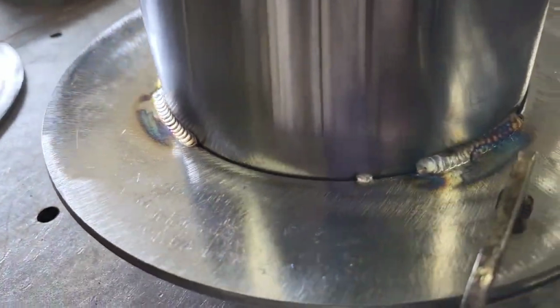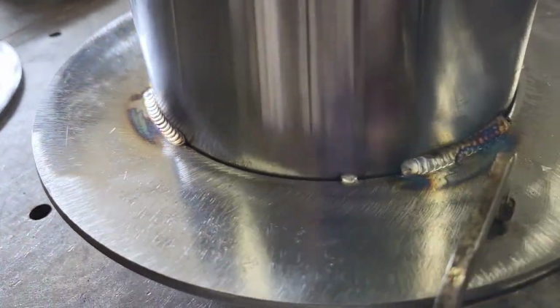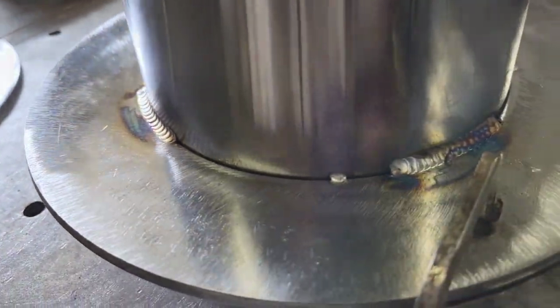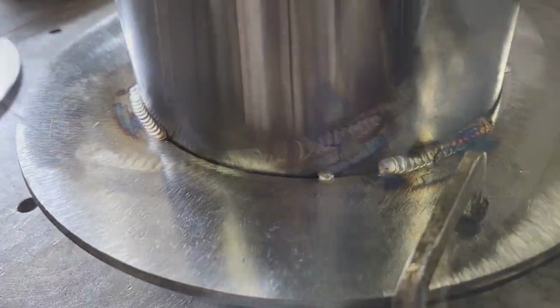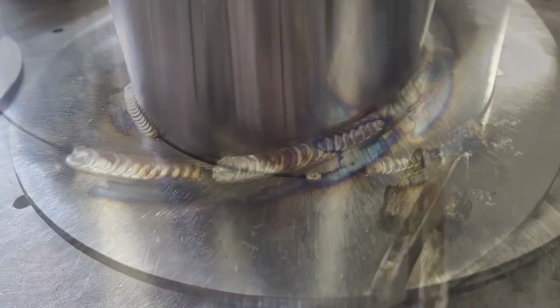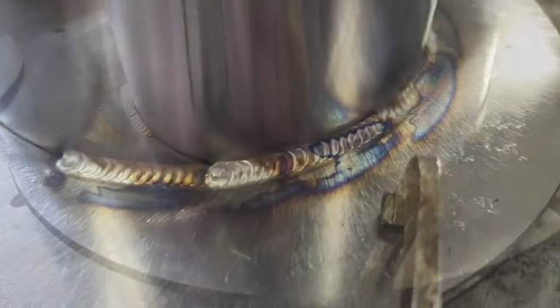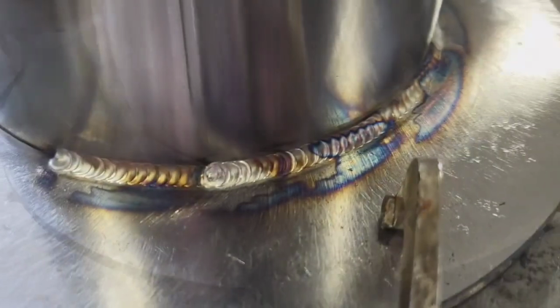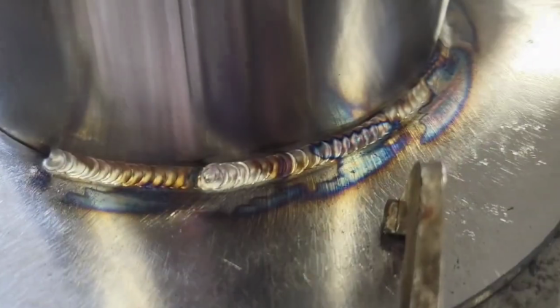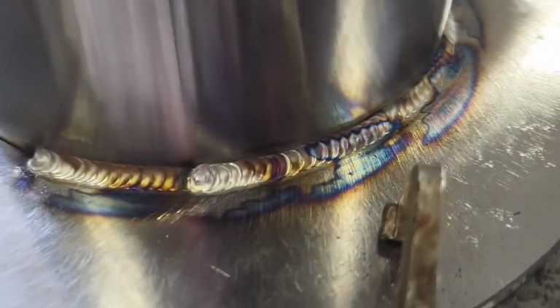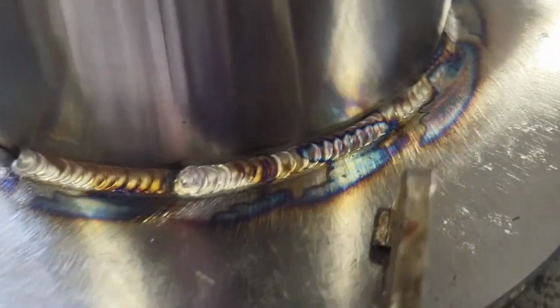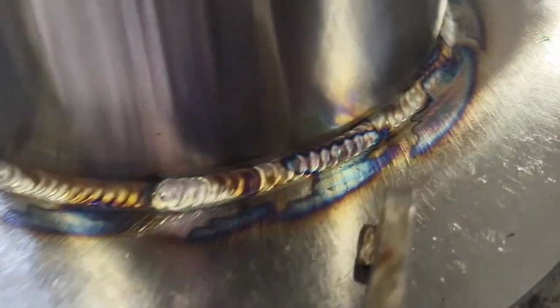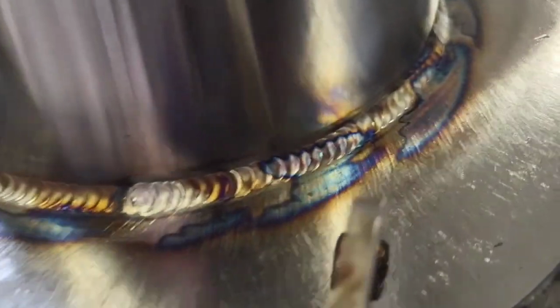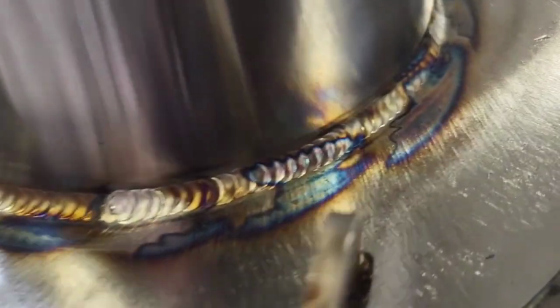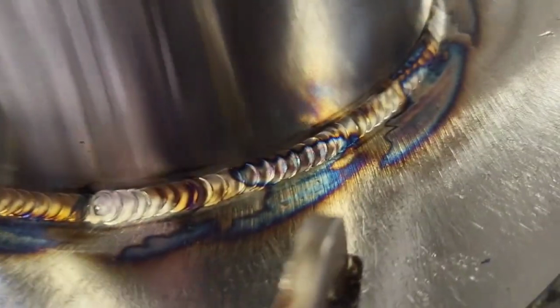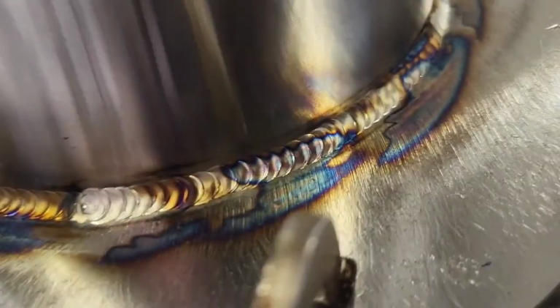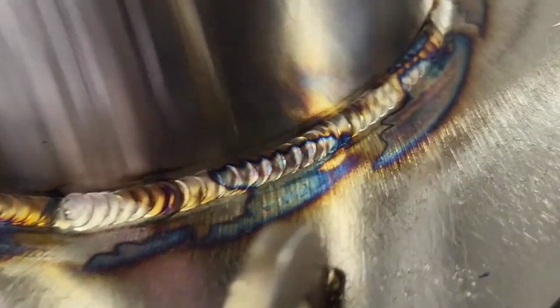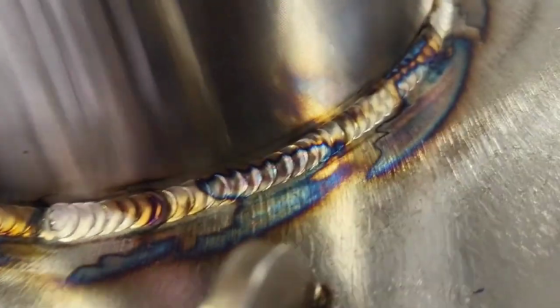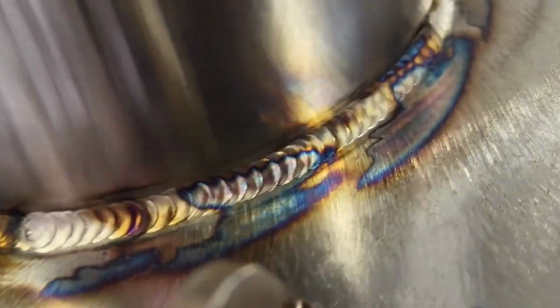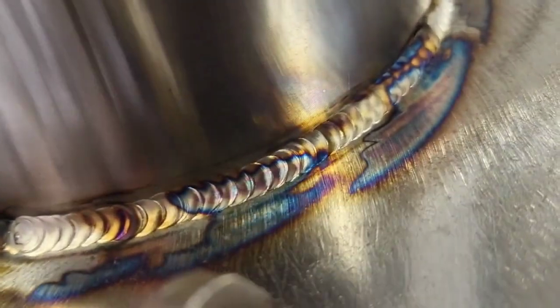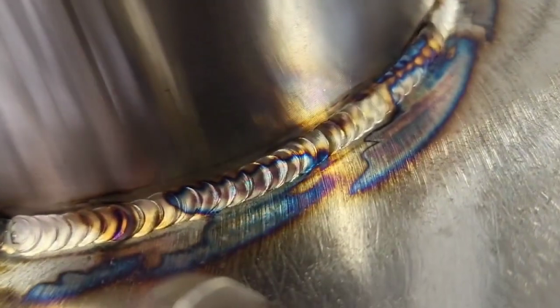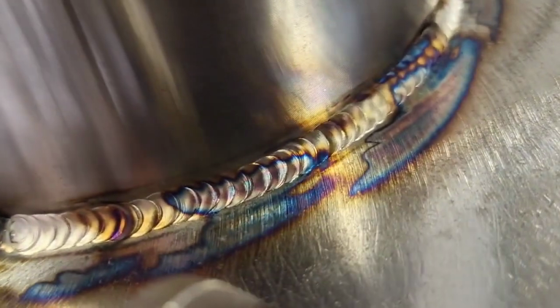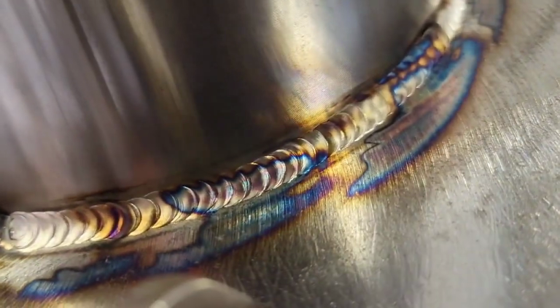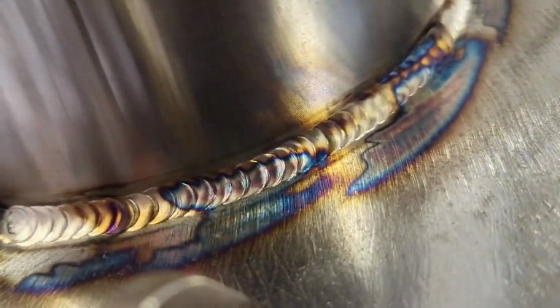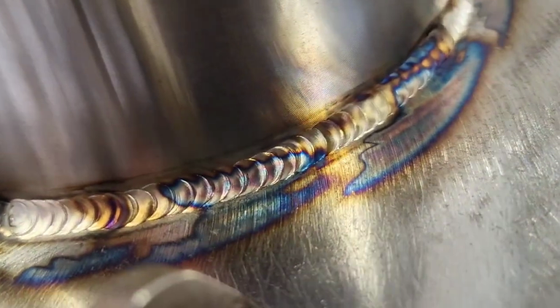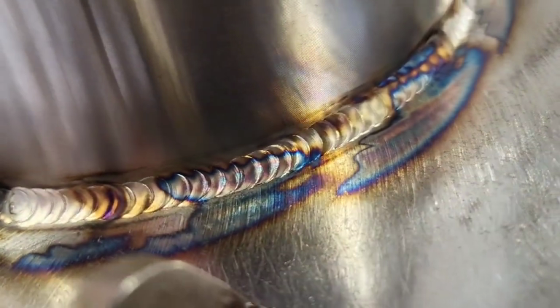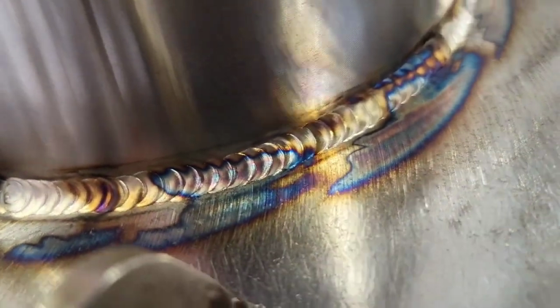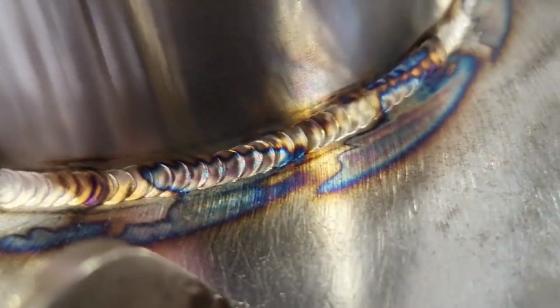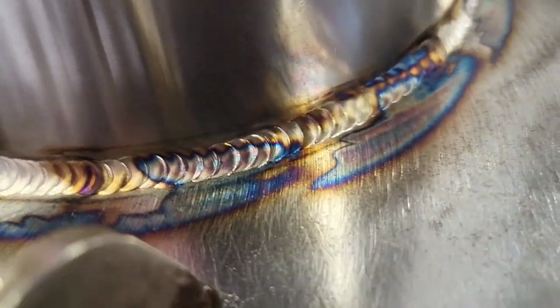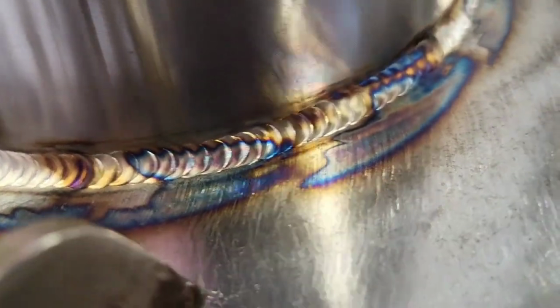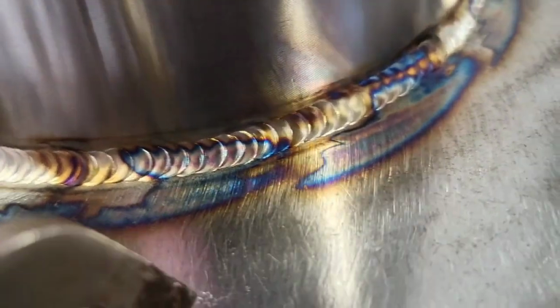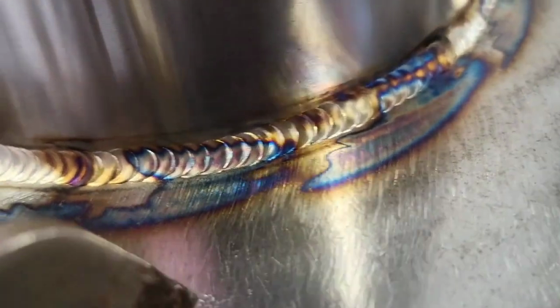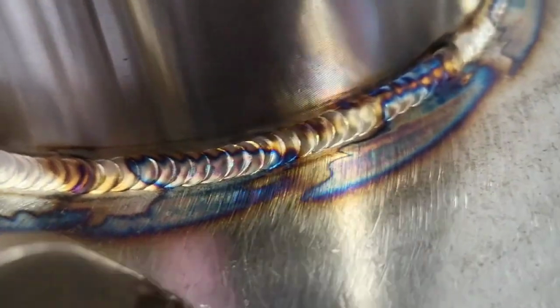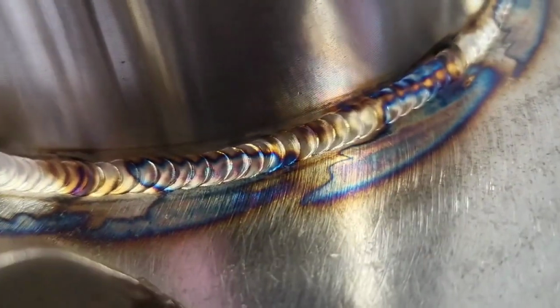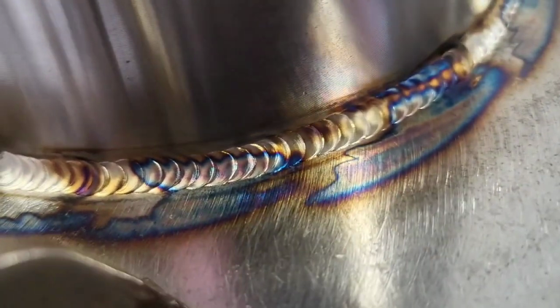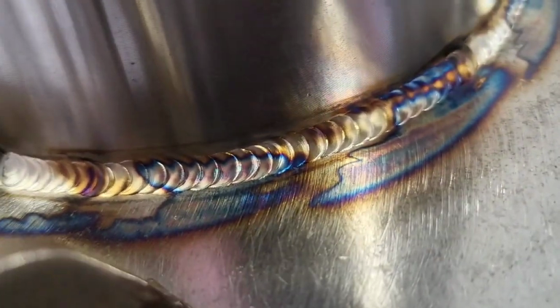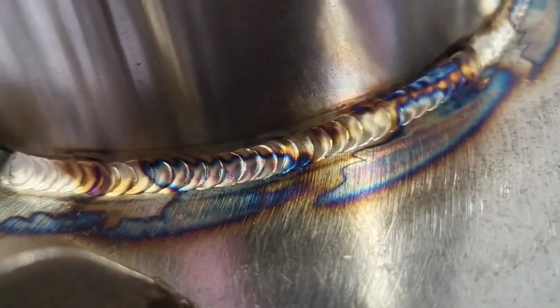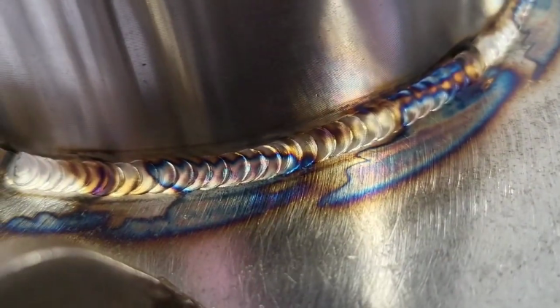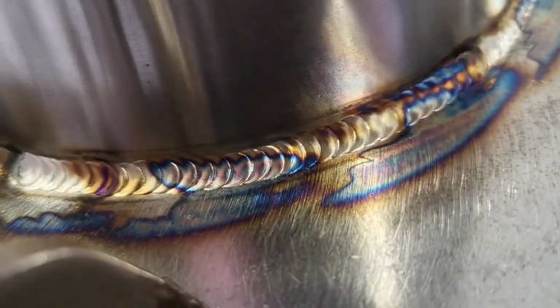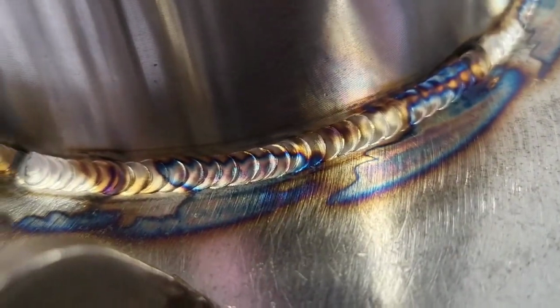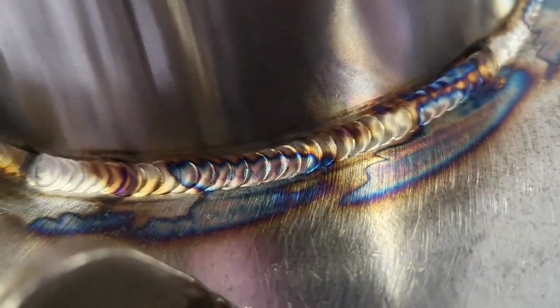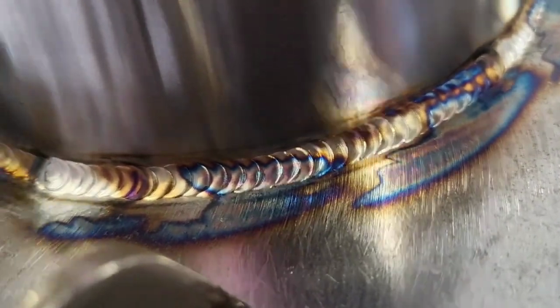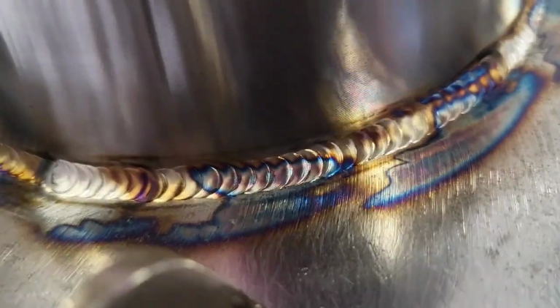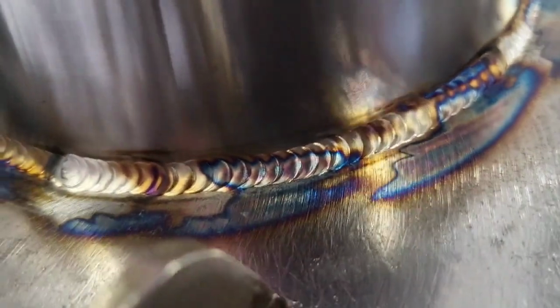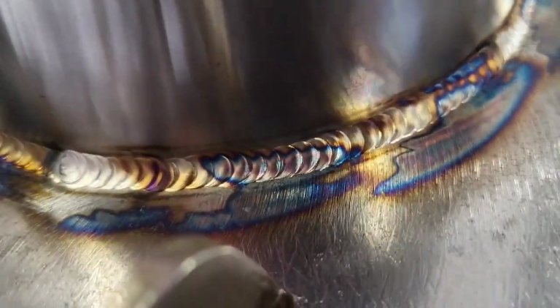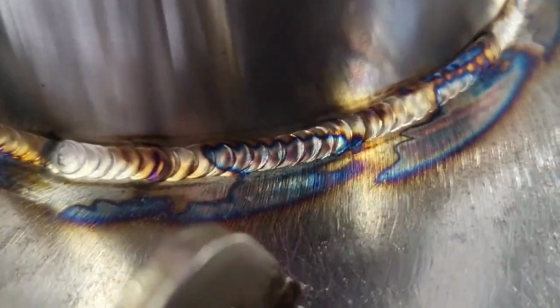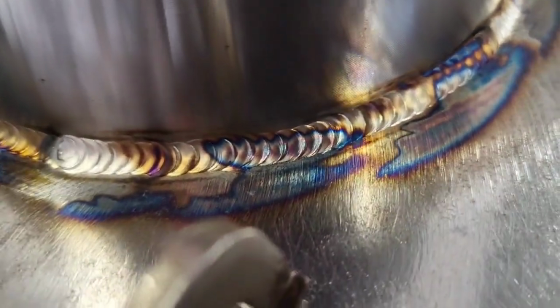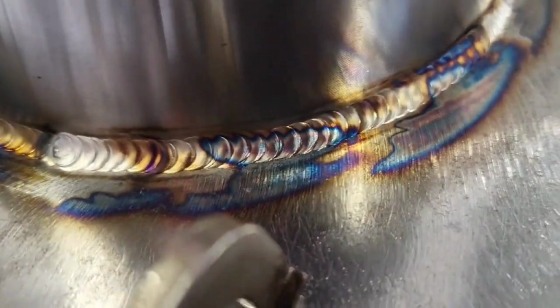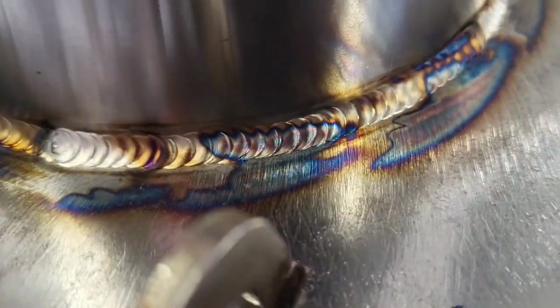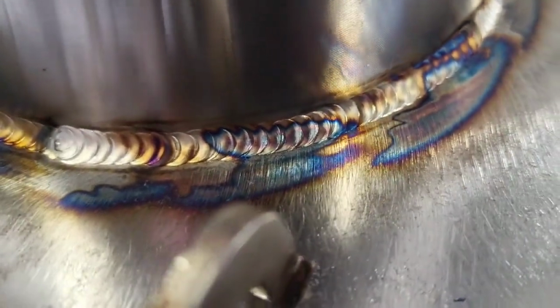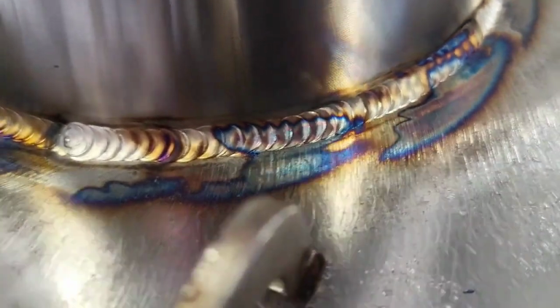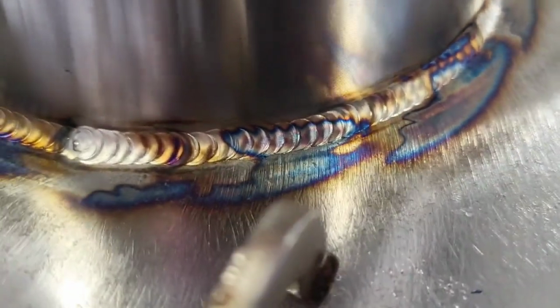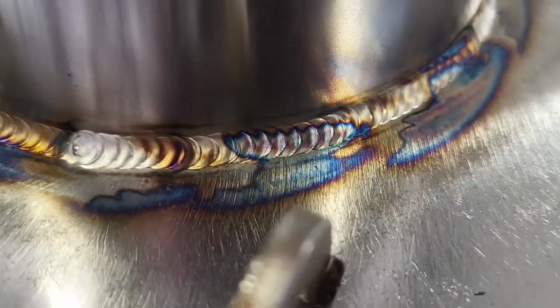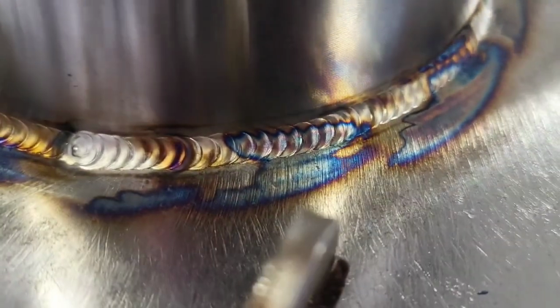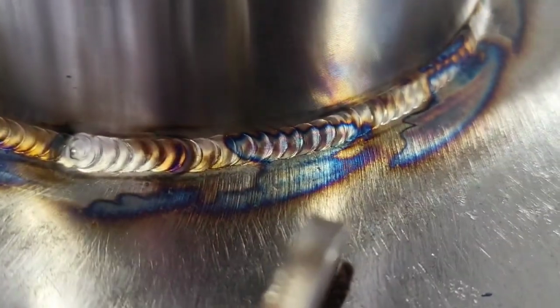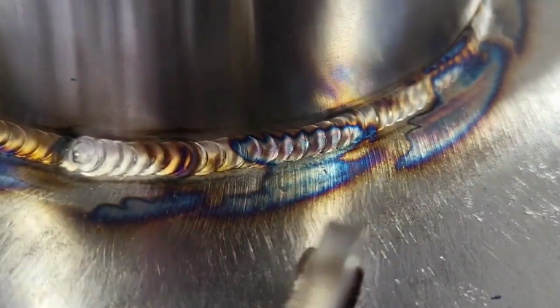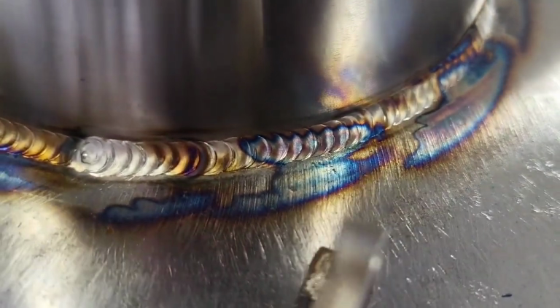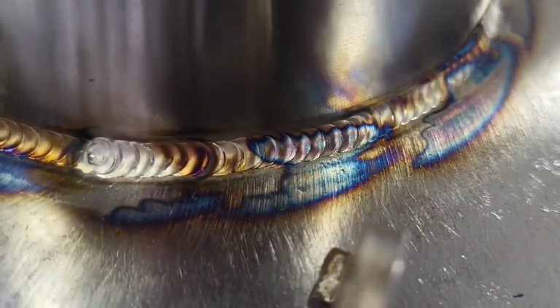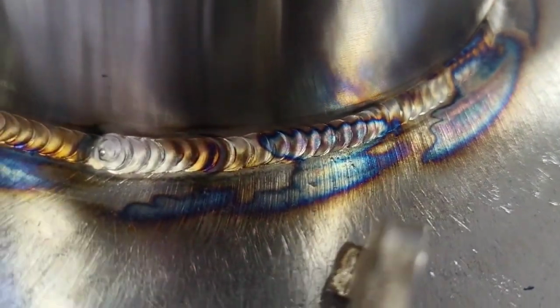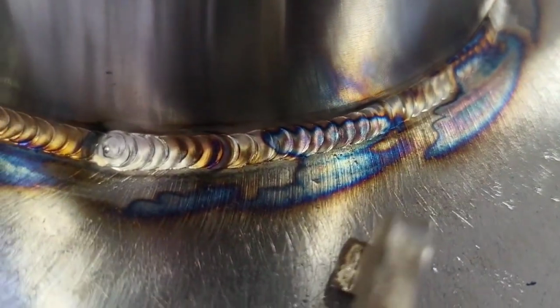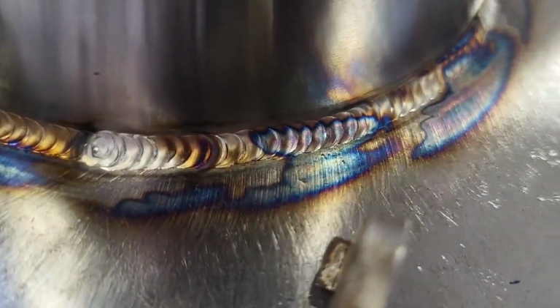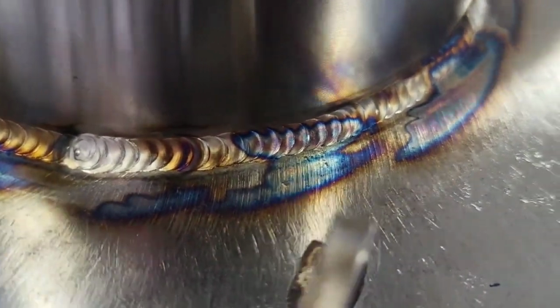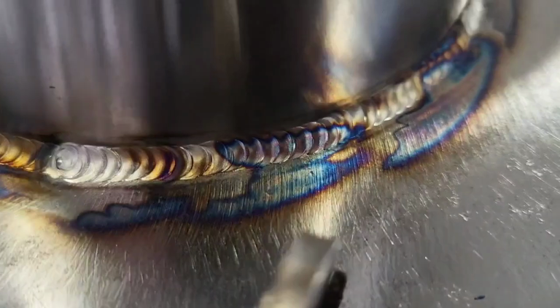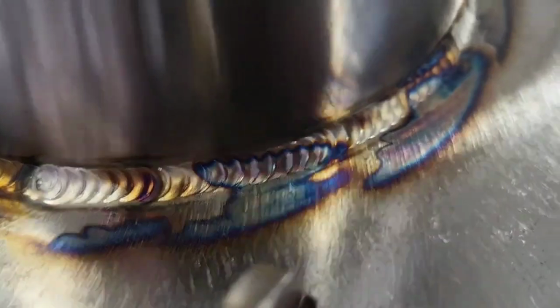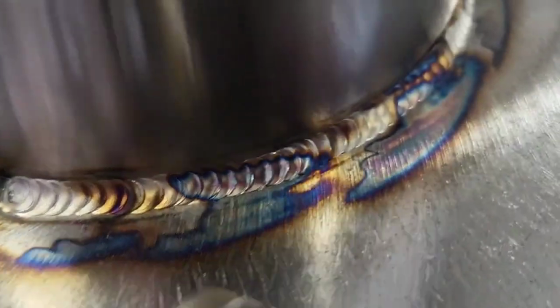If you're thinking that the weld looks a little bit cooler than before, it's because it is — I went down to 155 amps.